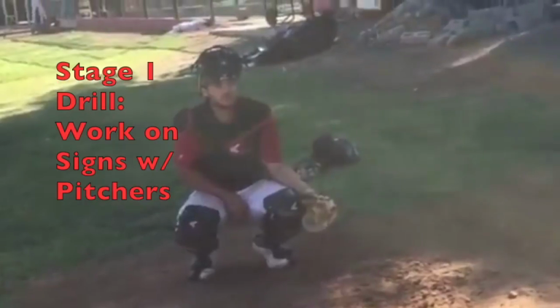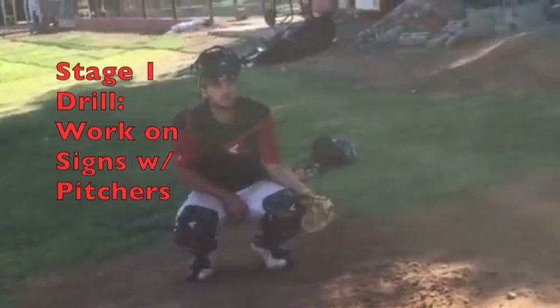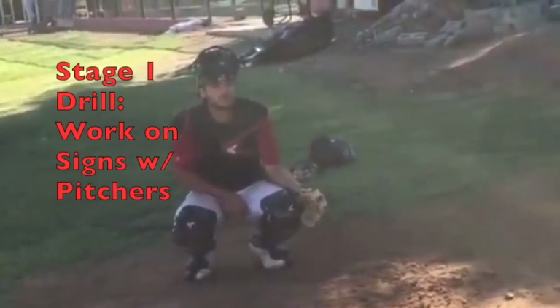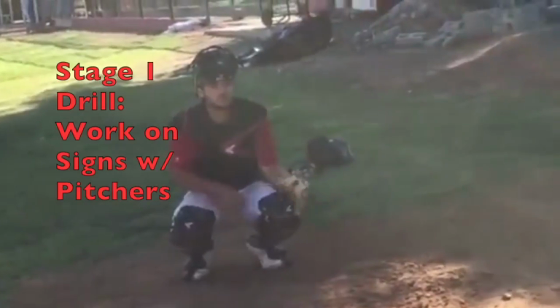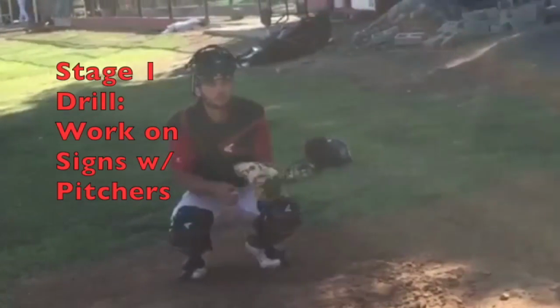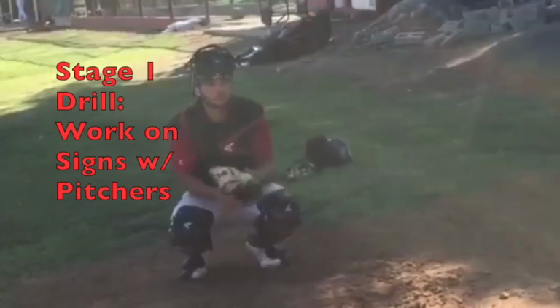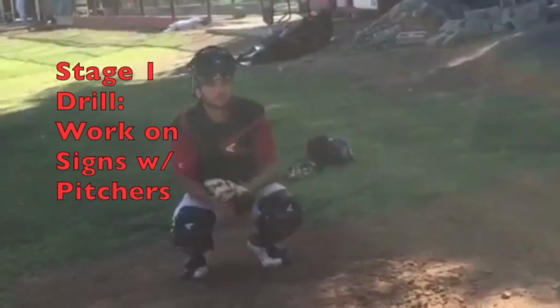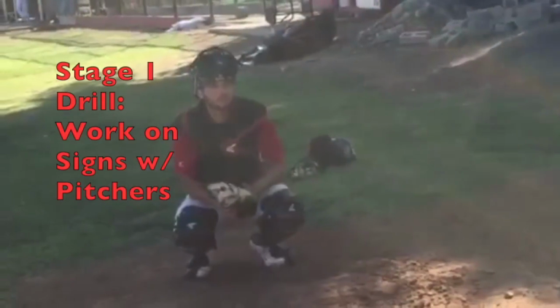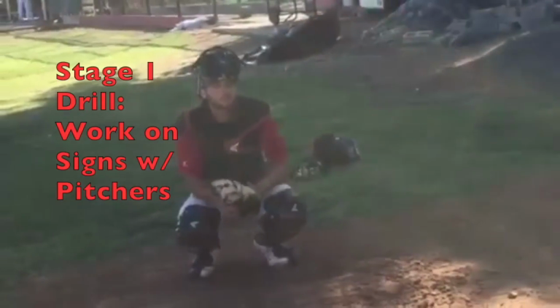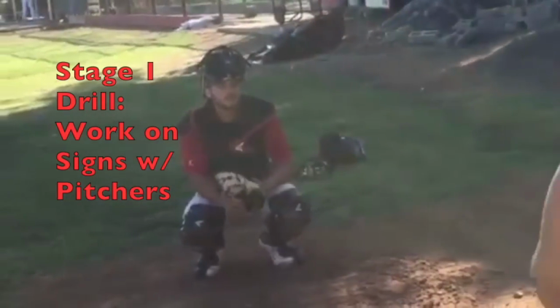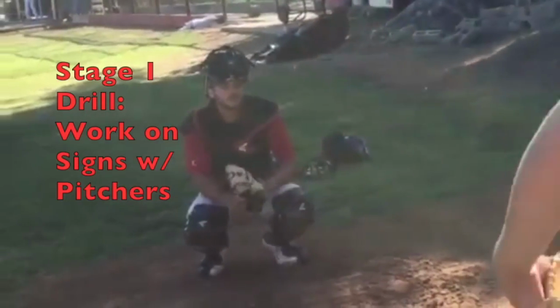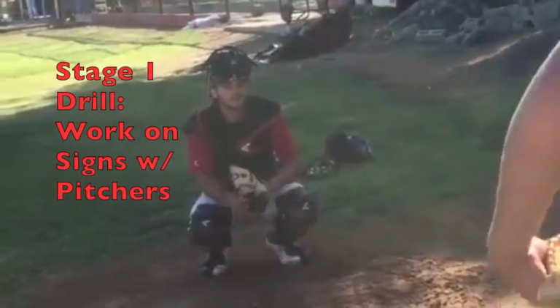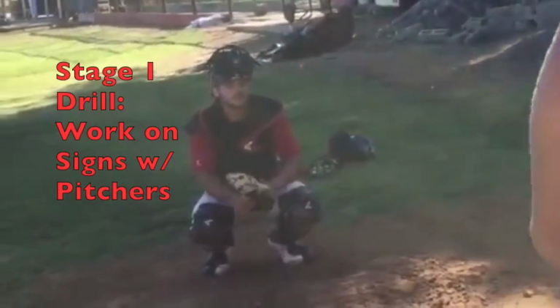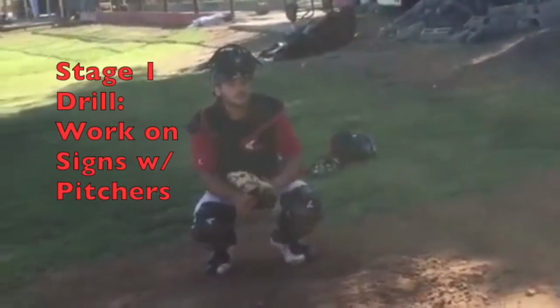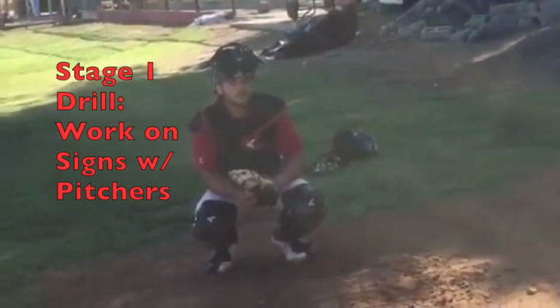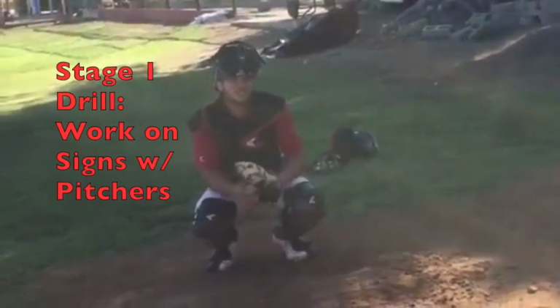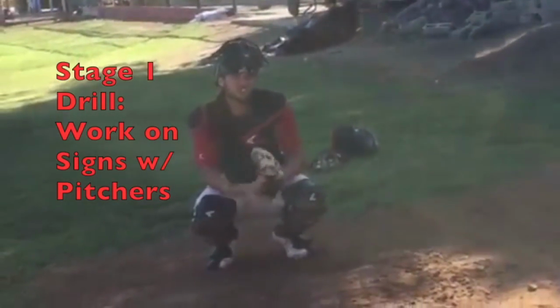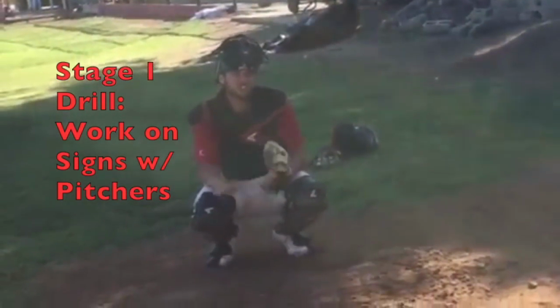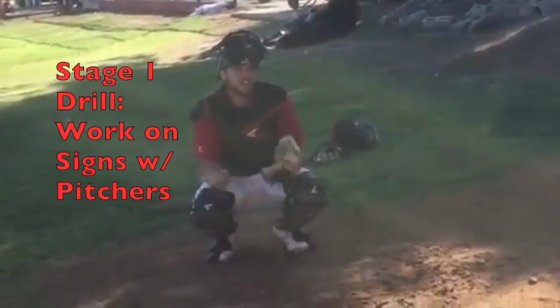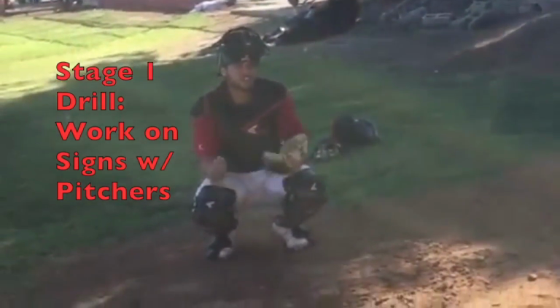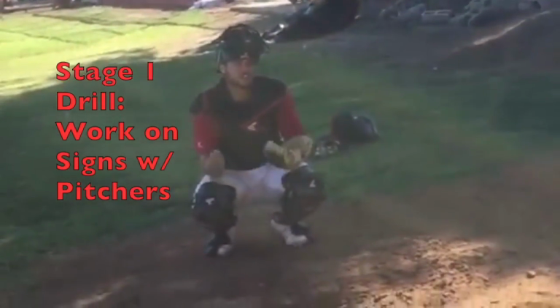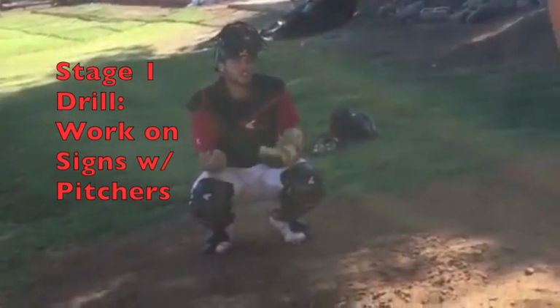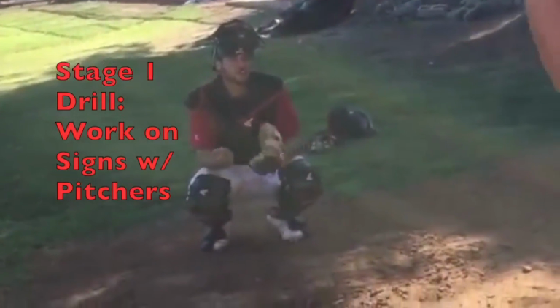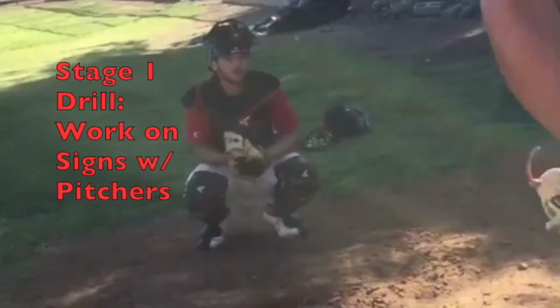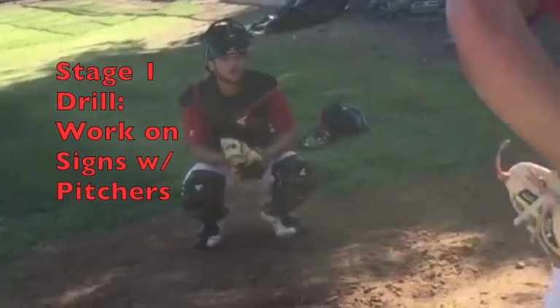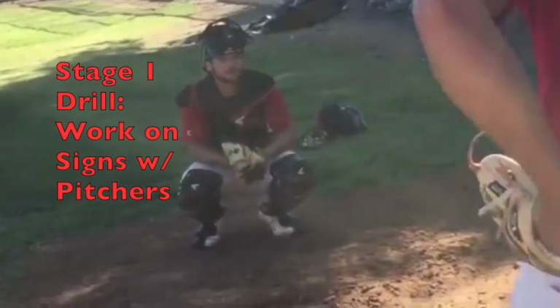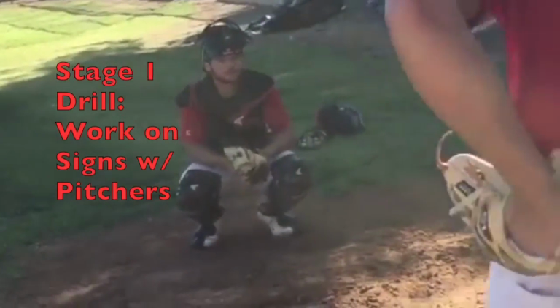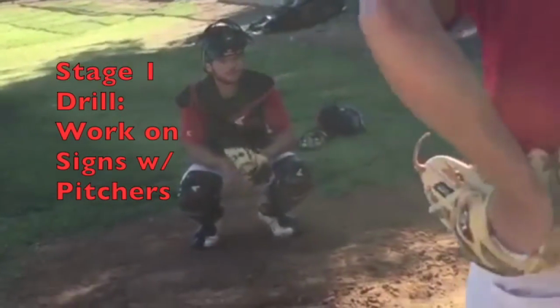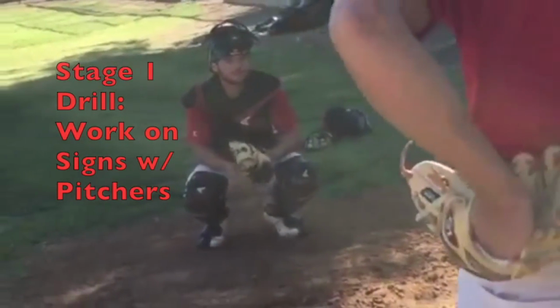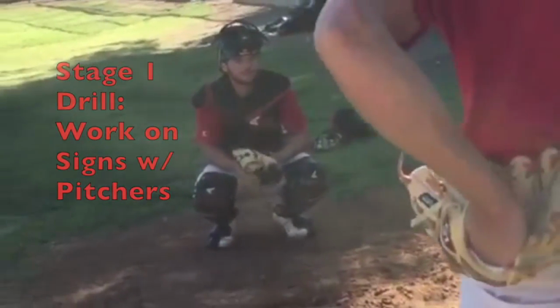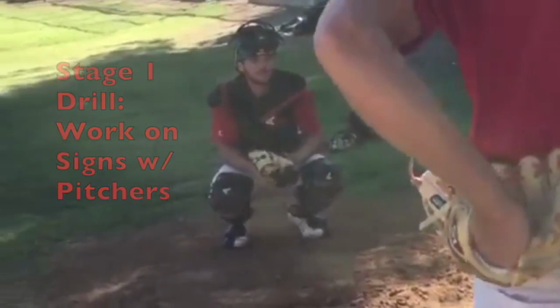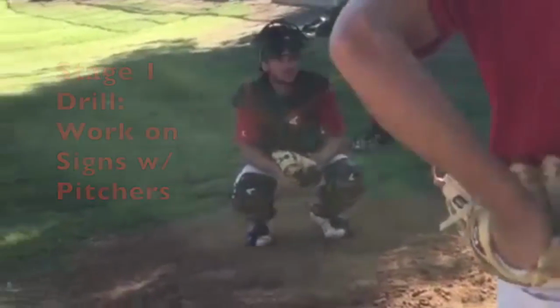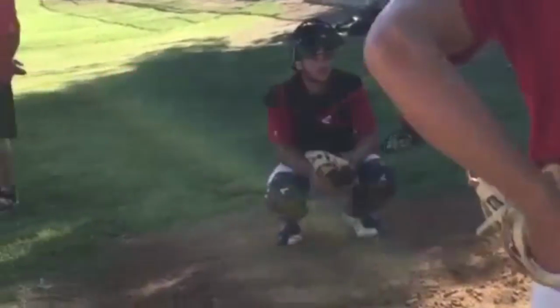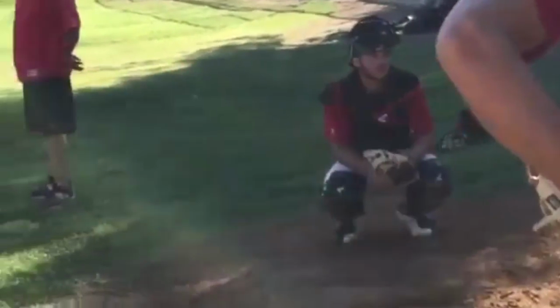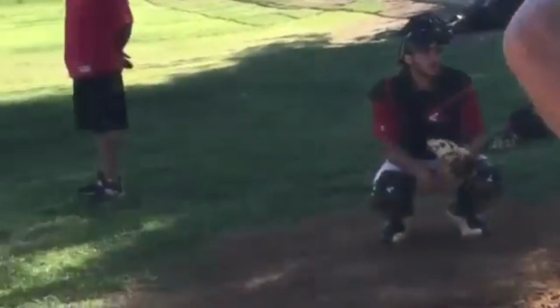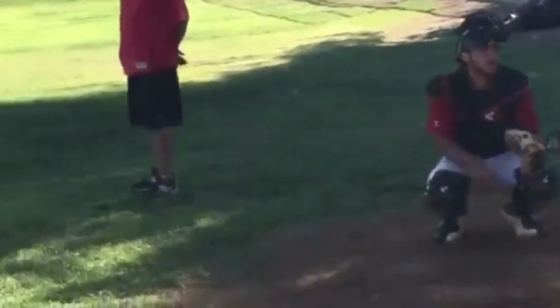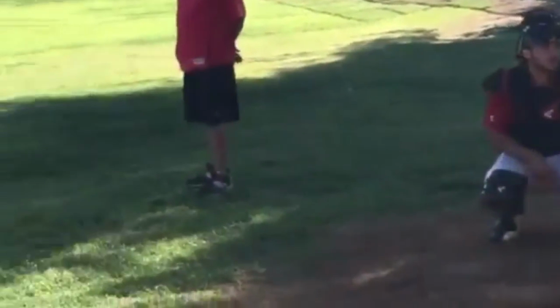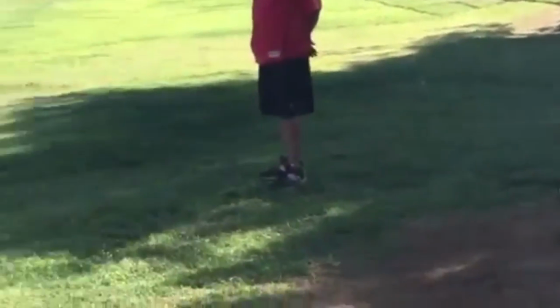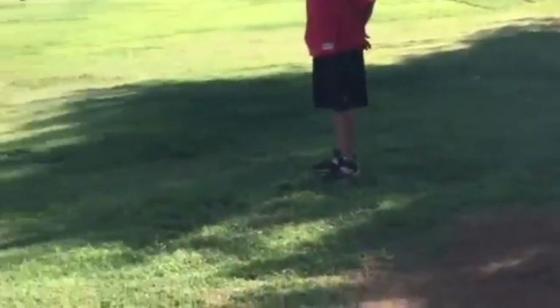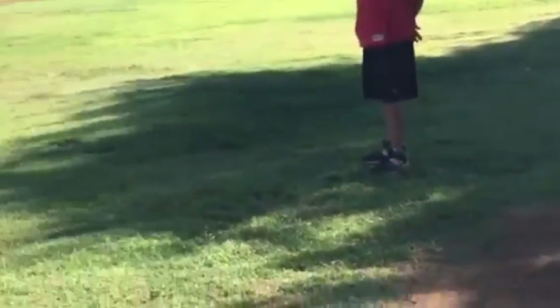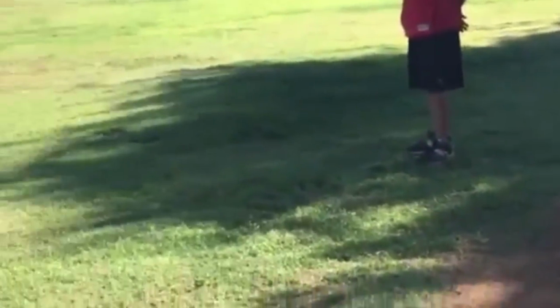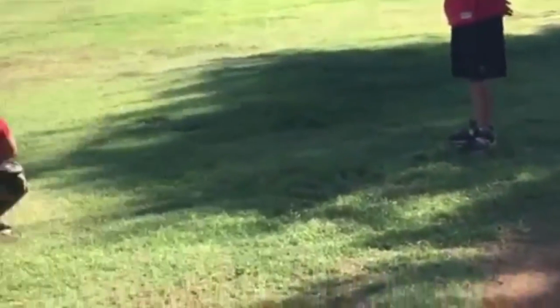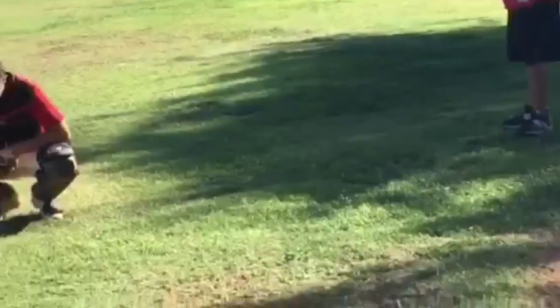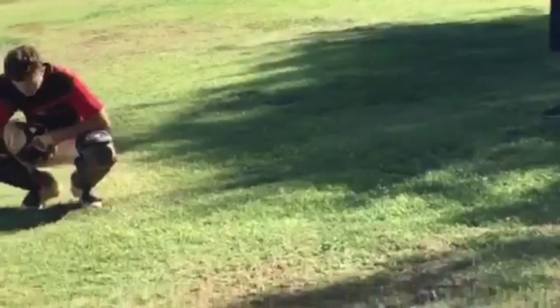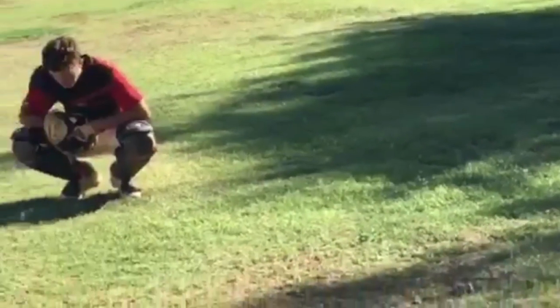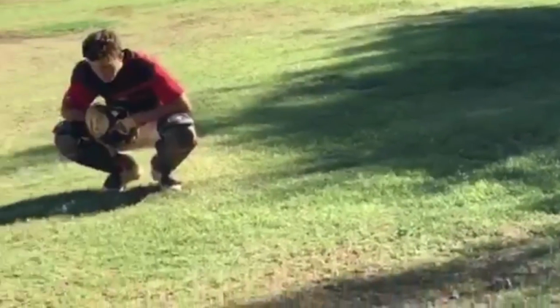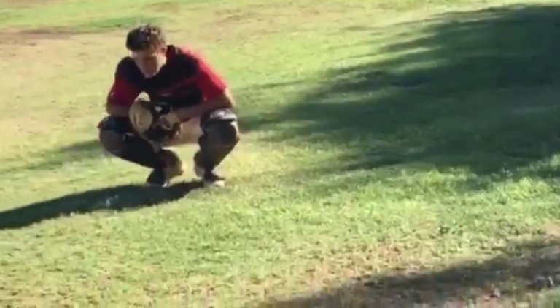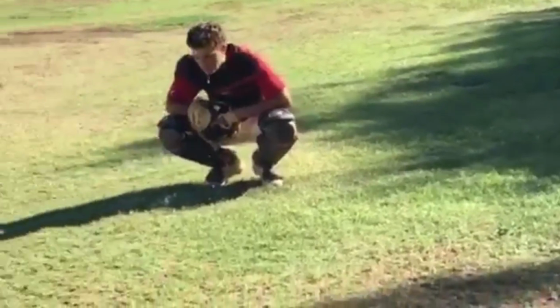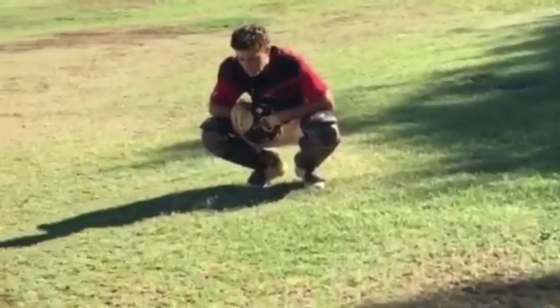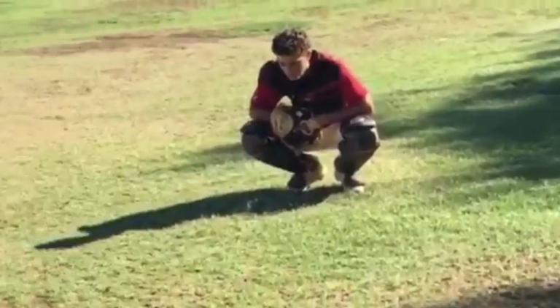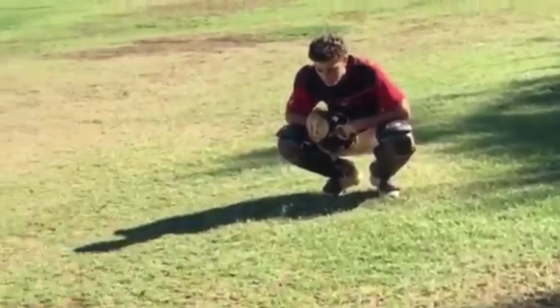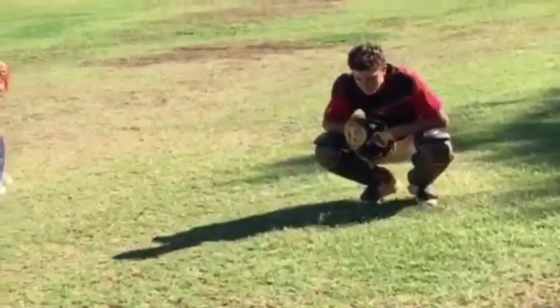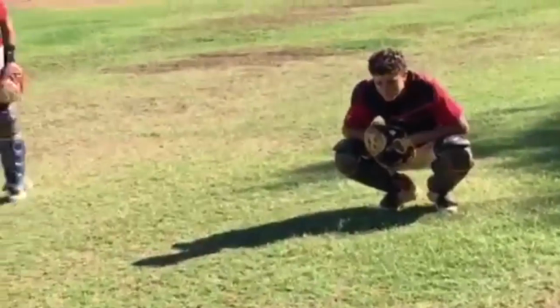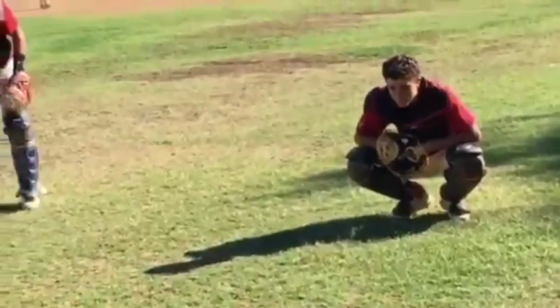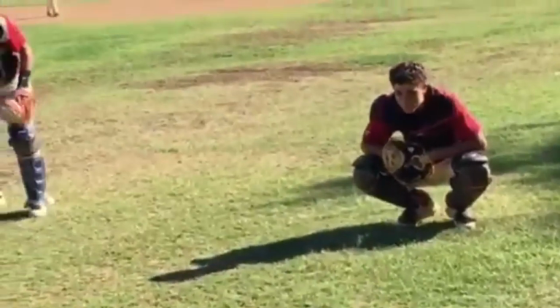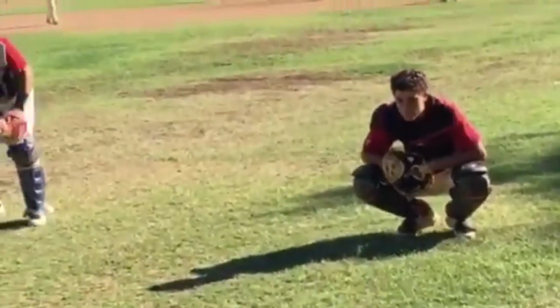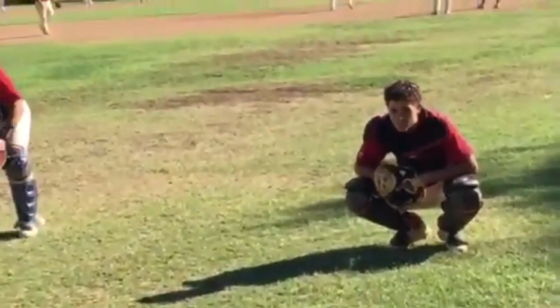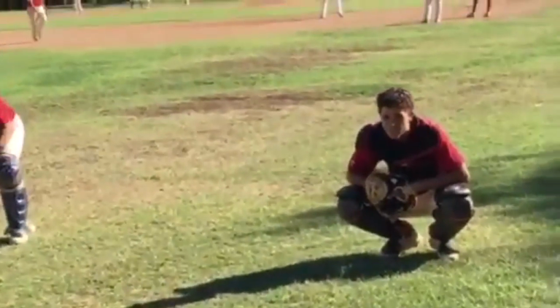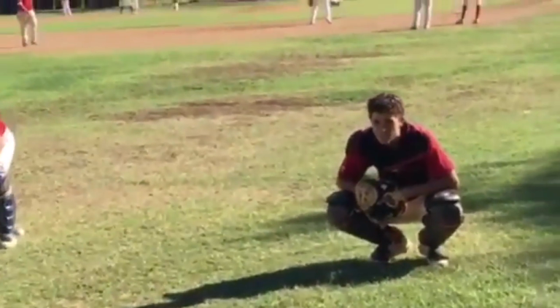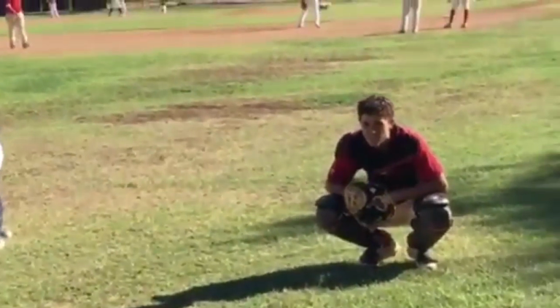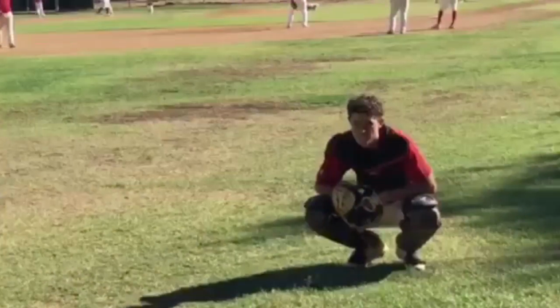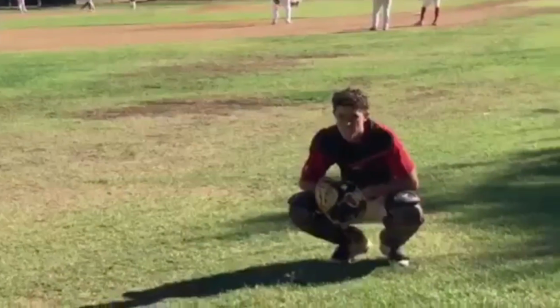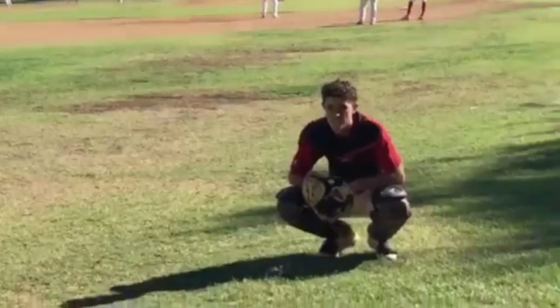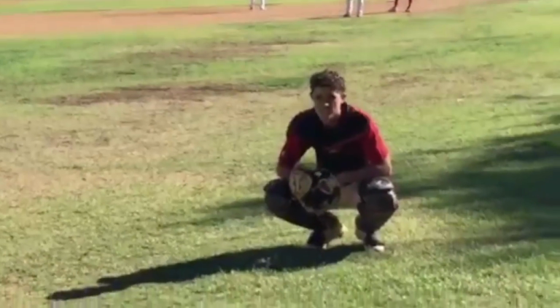Right now we're working on a drill to work on our signs. Let's see you, Pico.